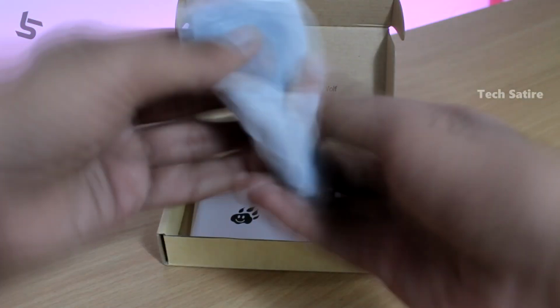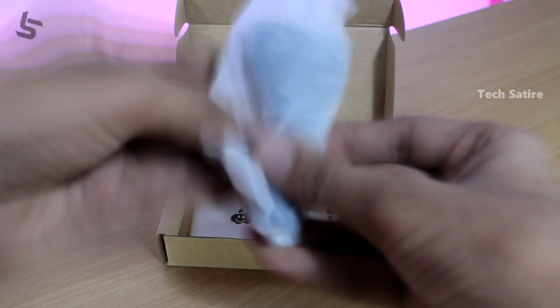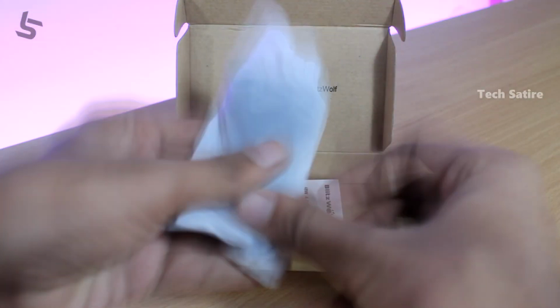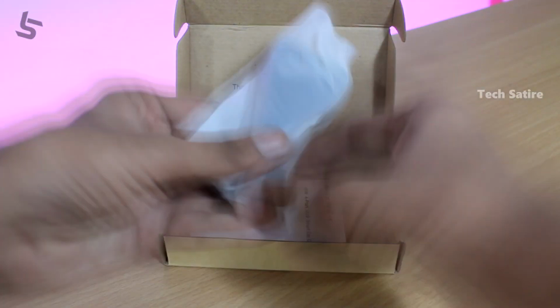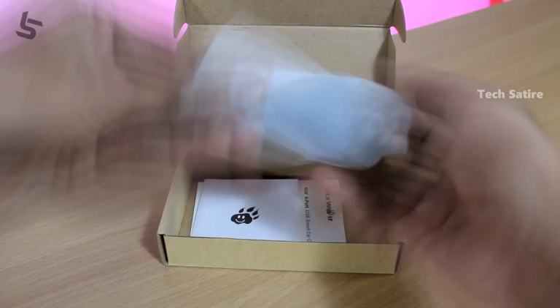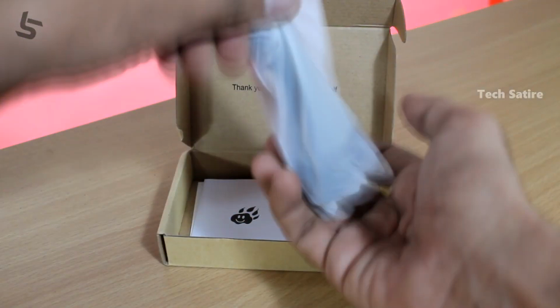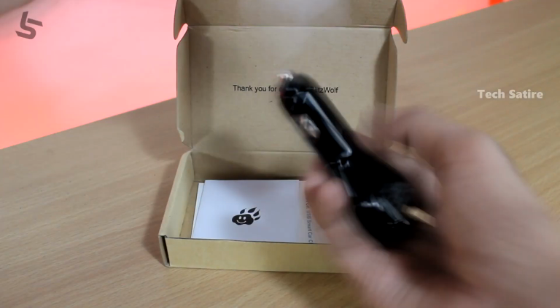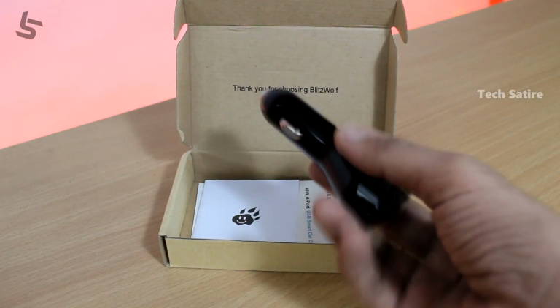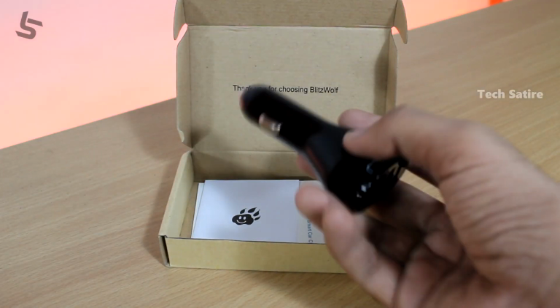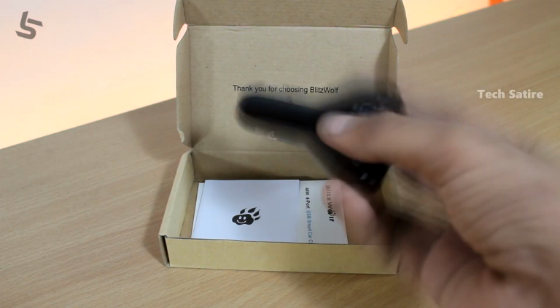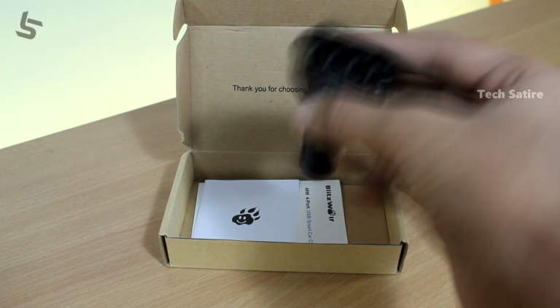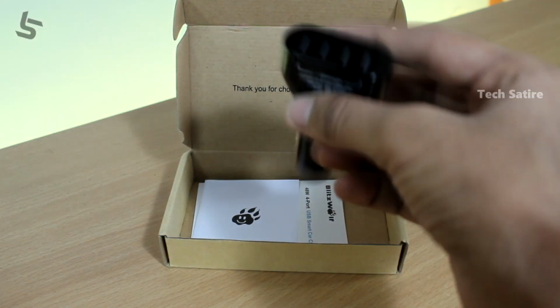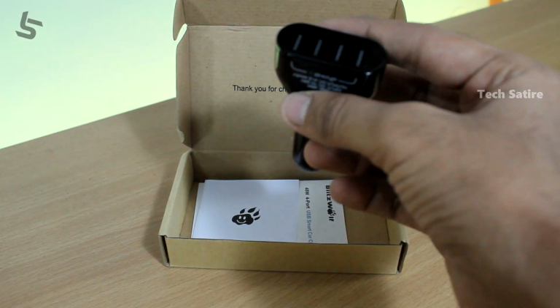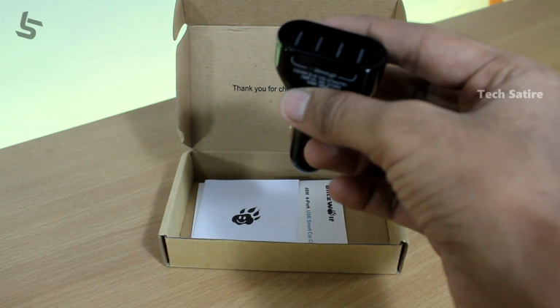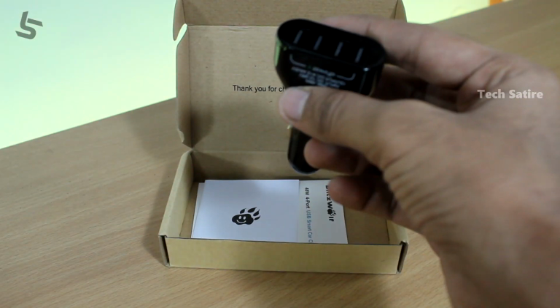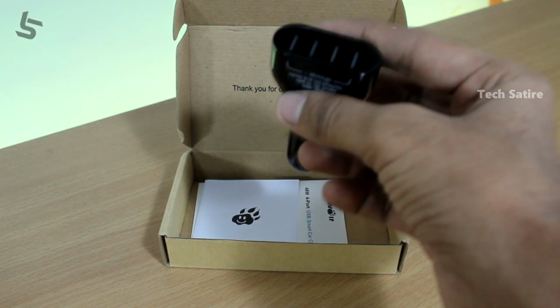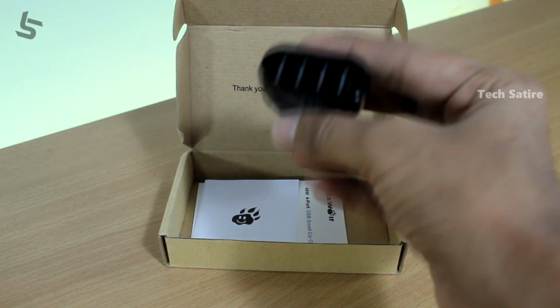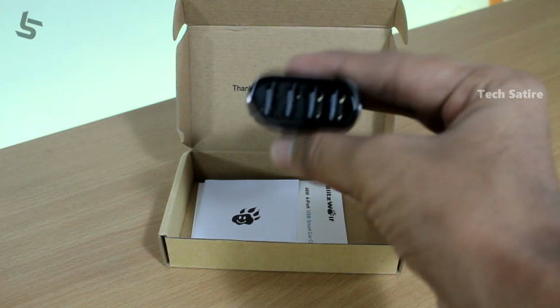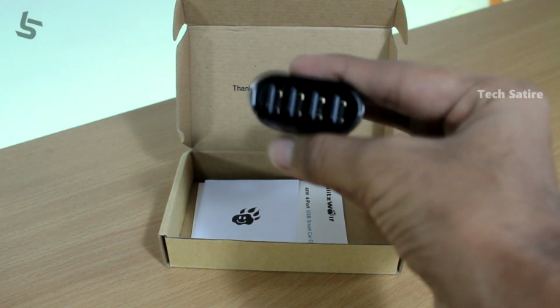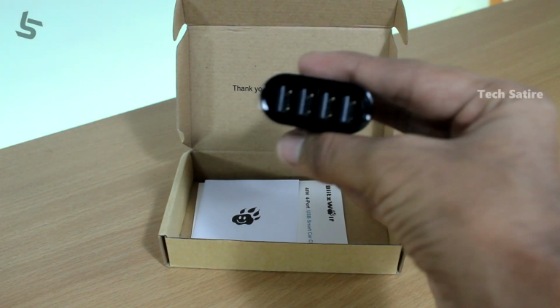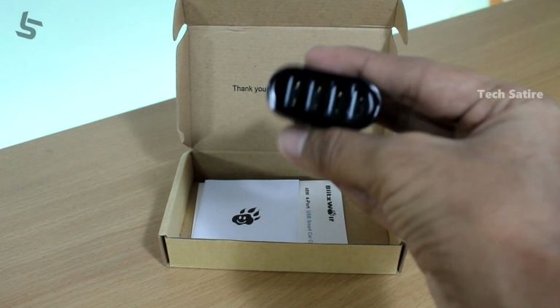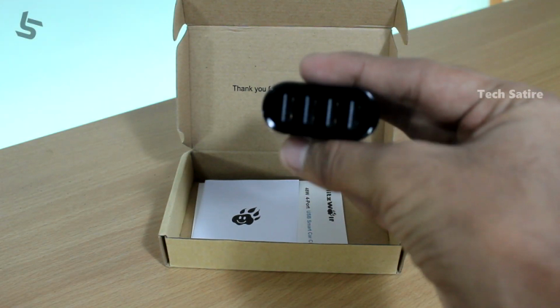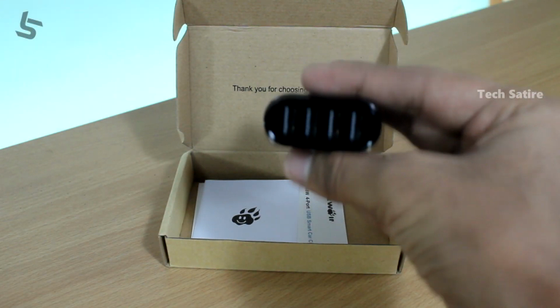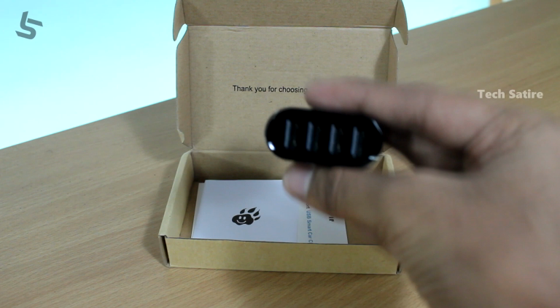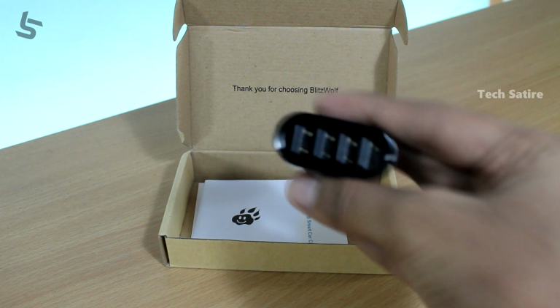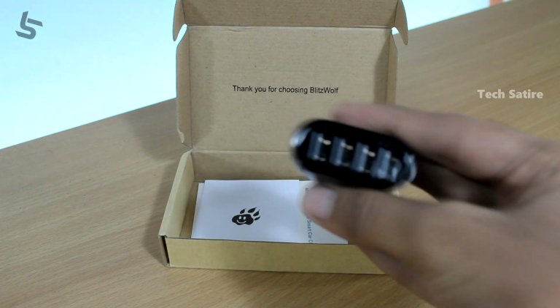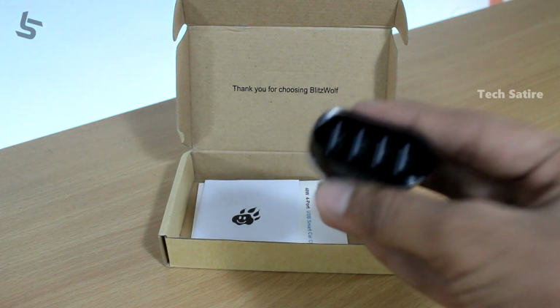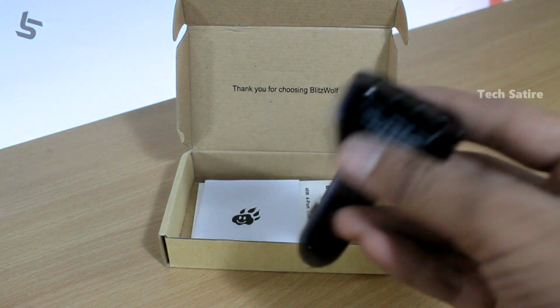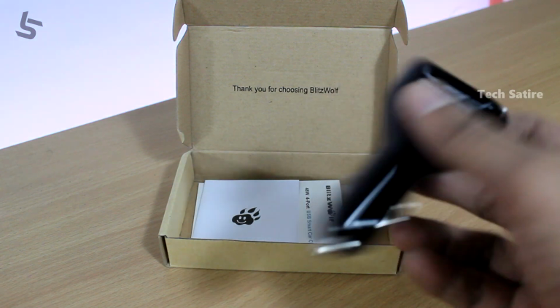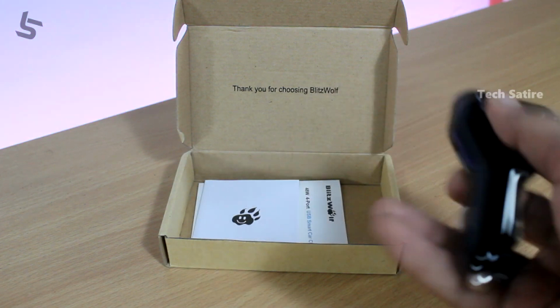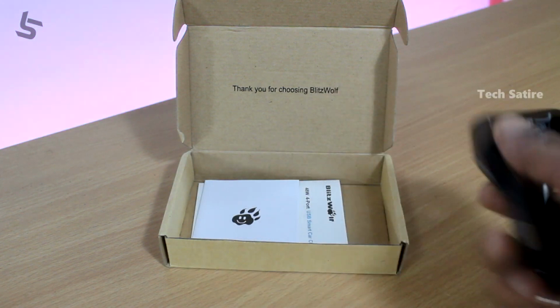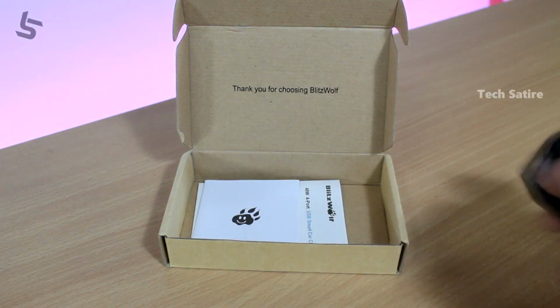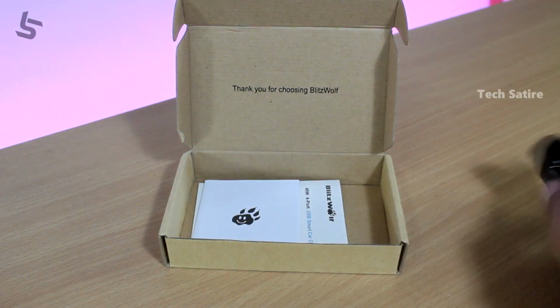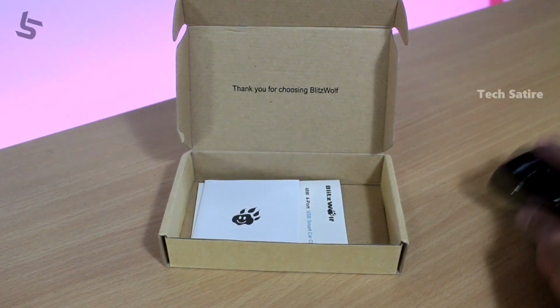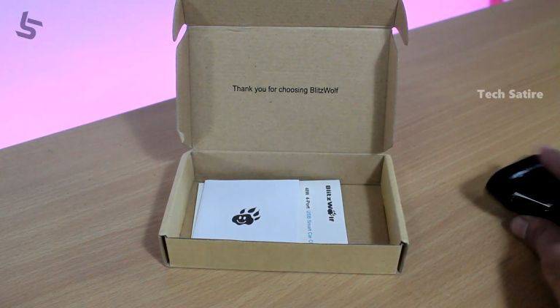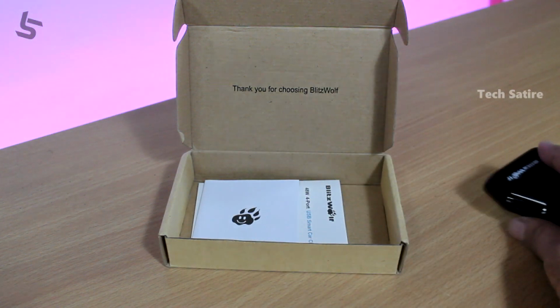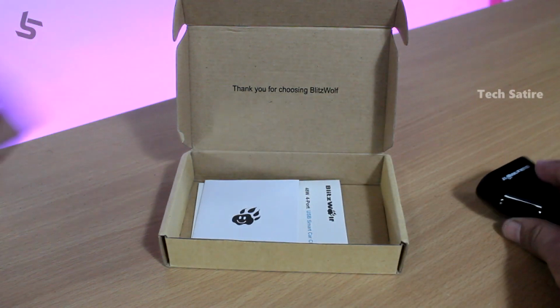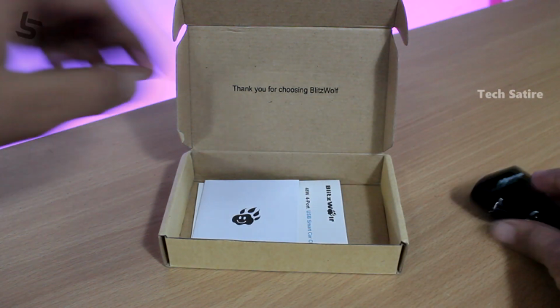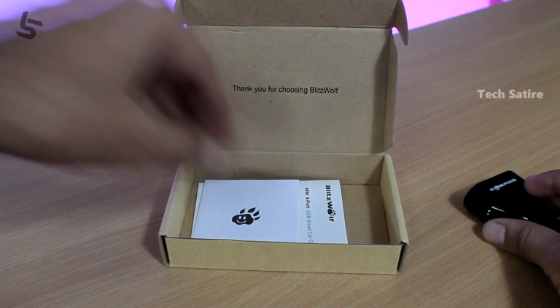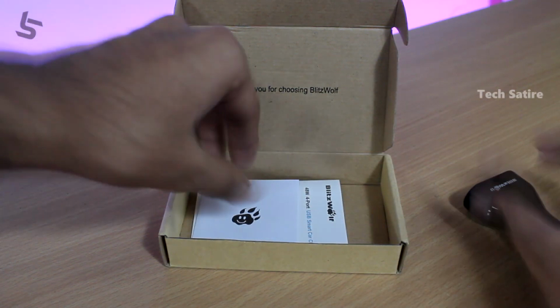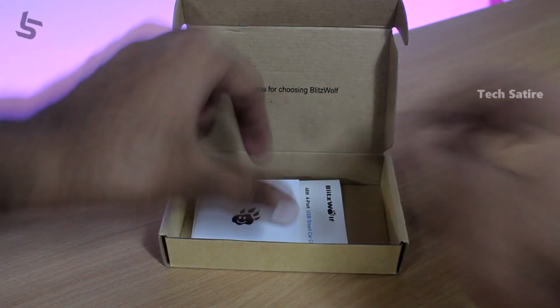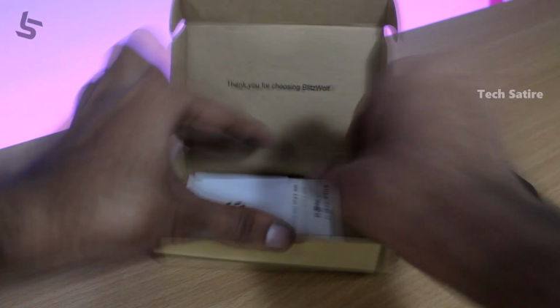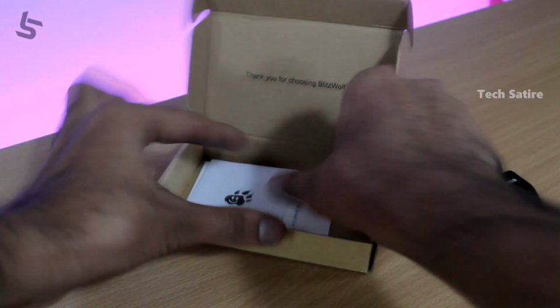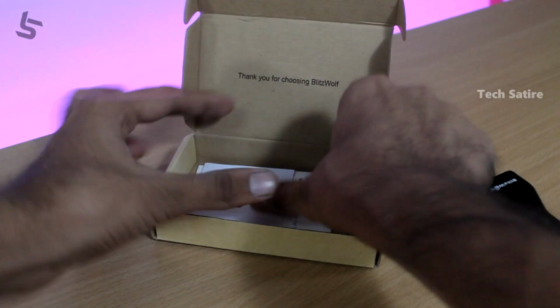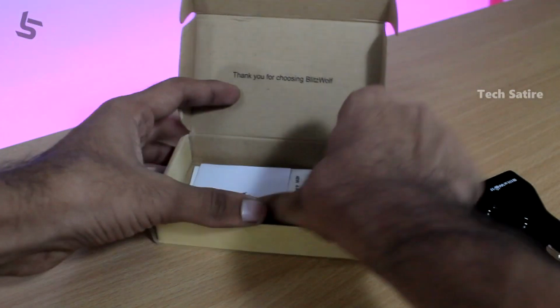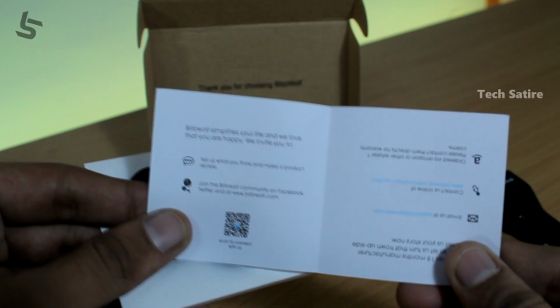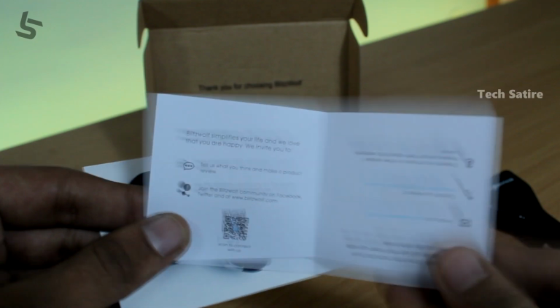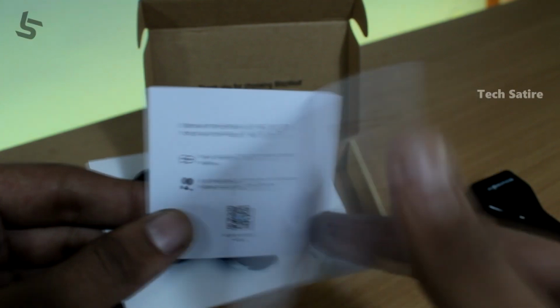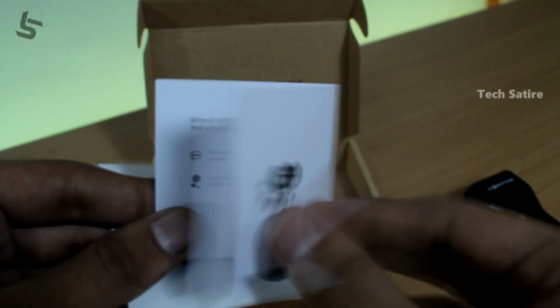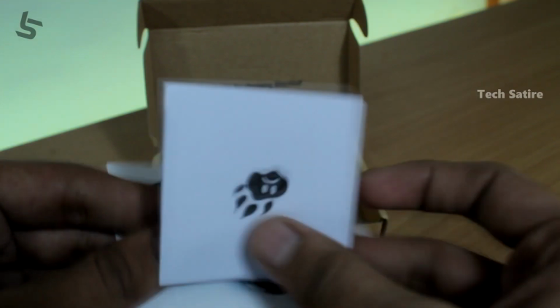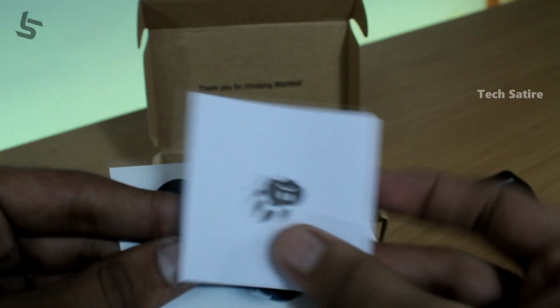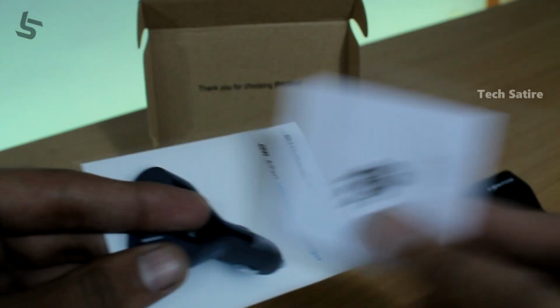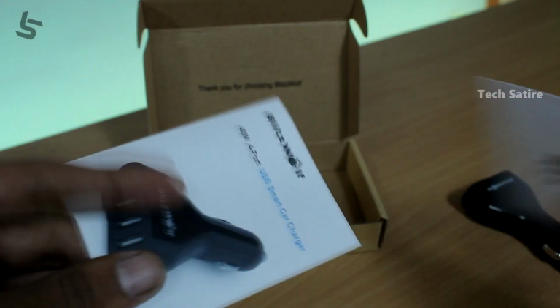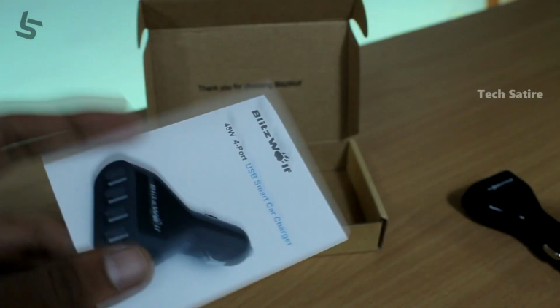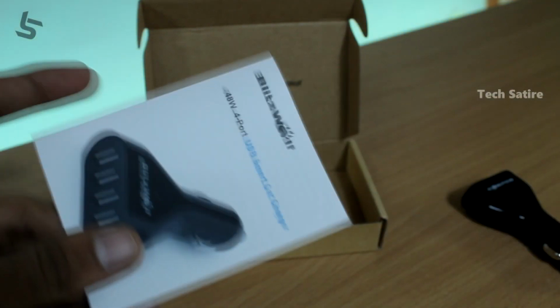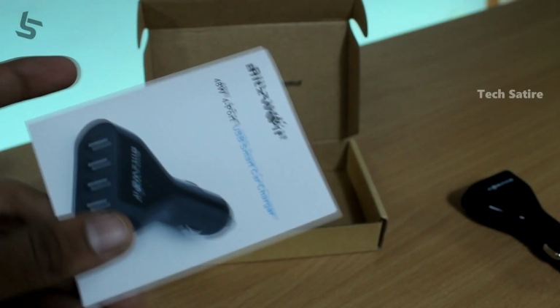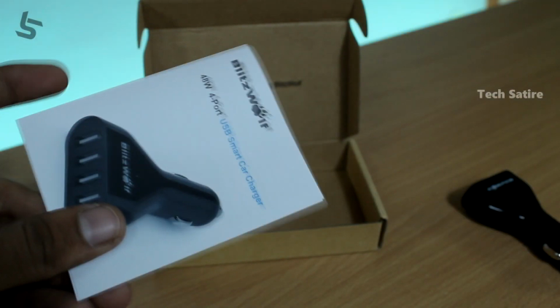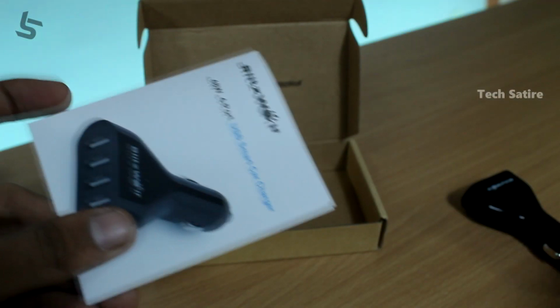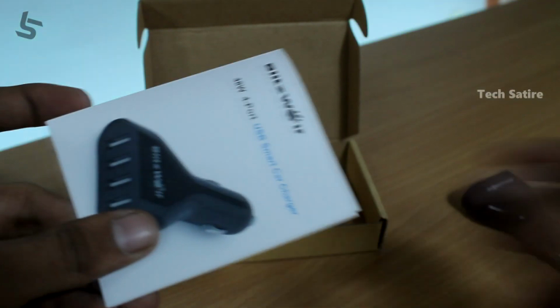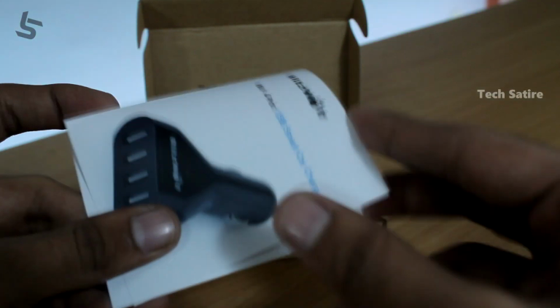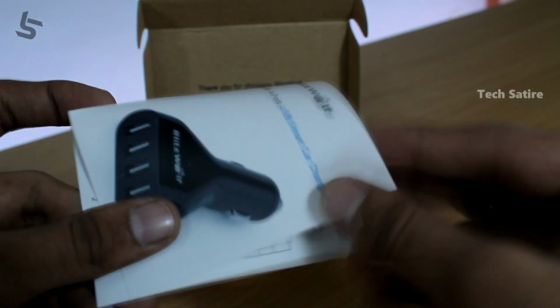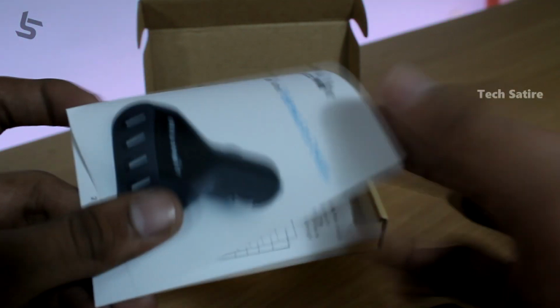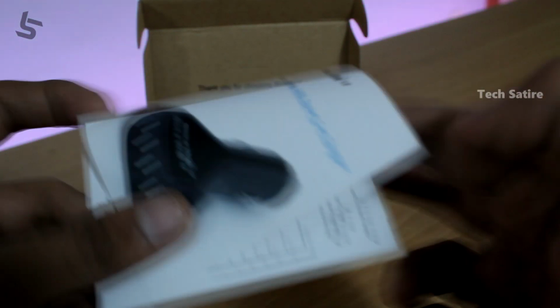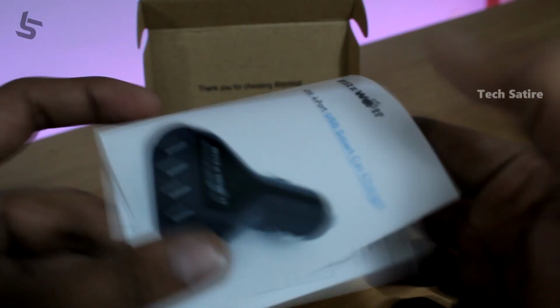First, we have the car charger itself. This is a warranty card and a user manual.